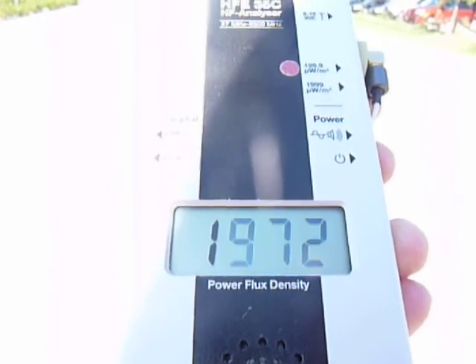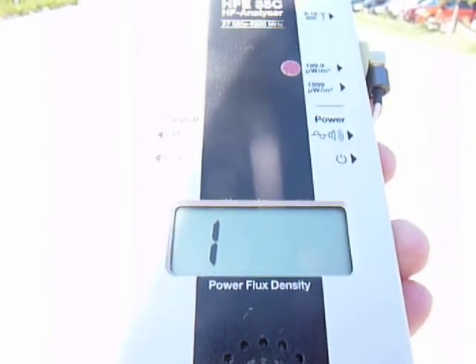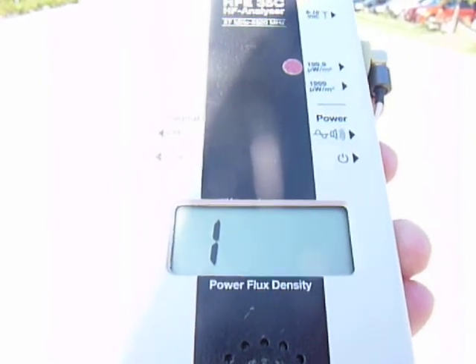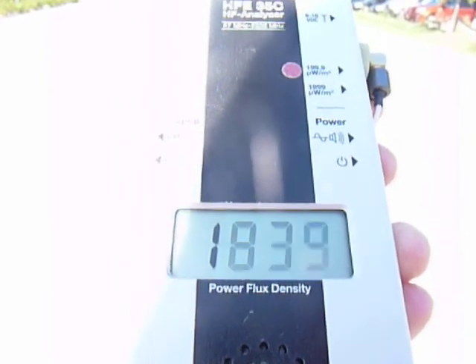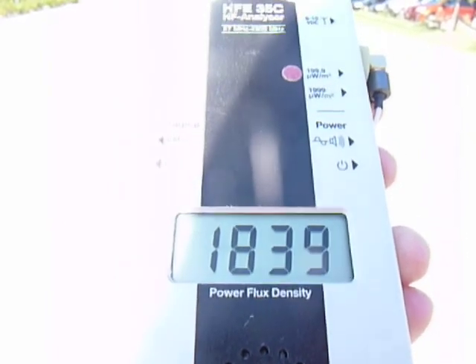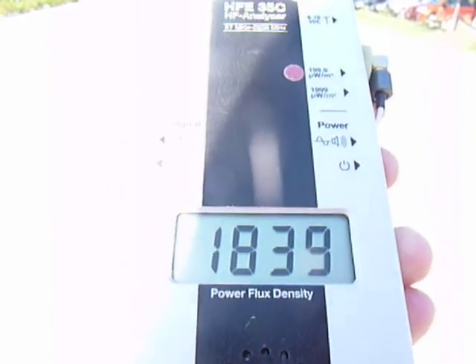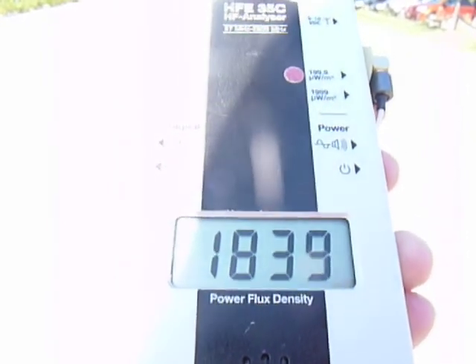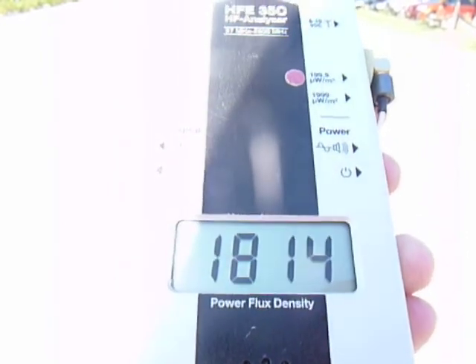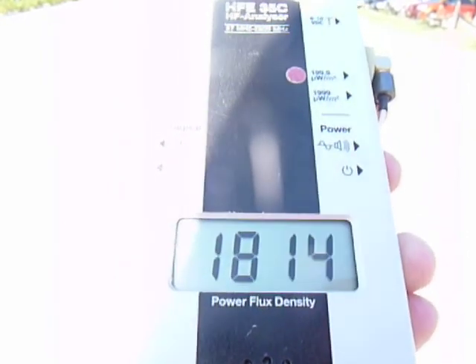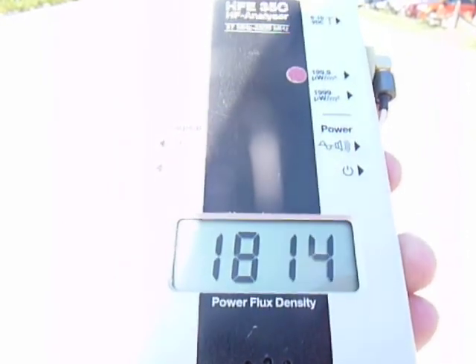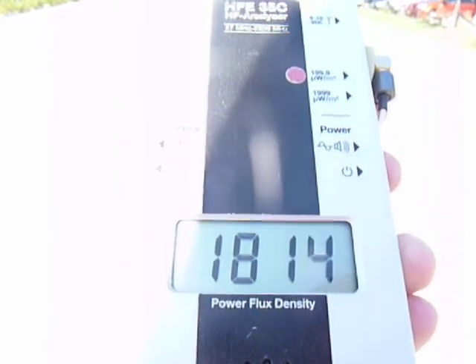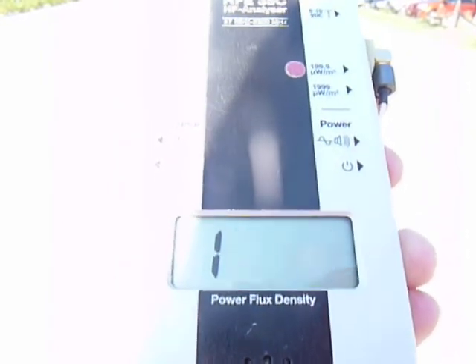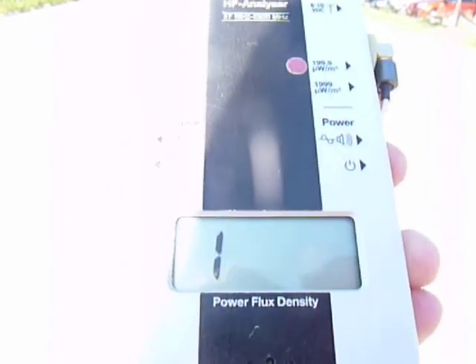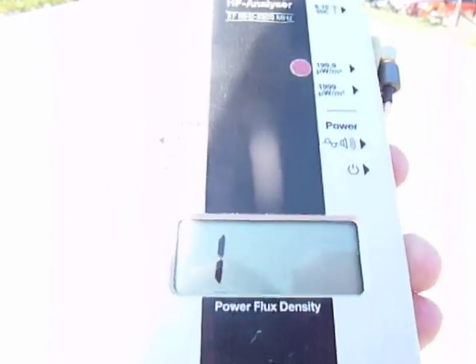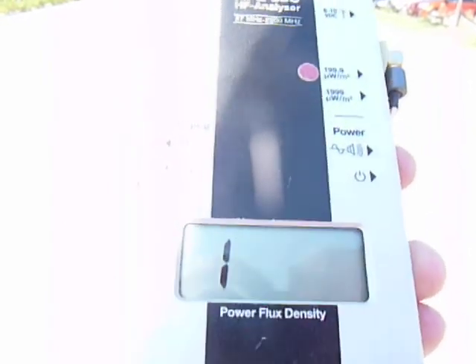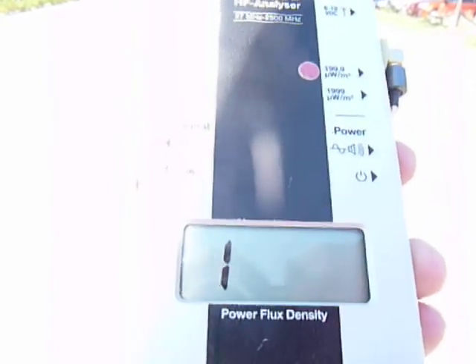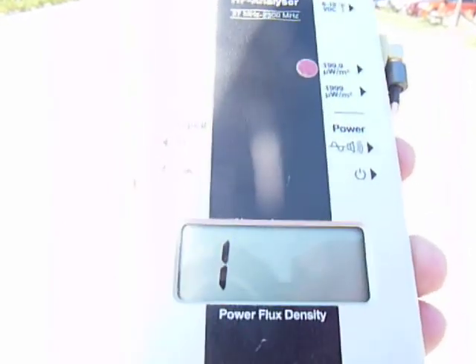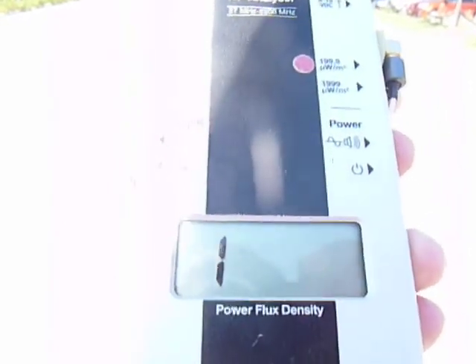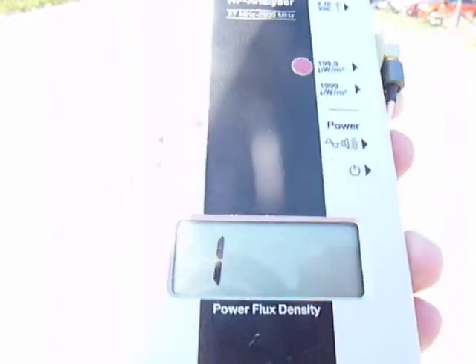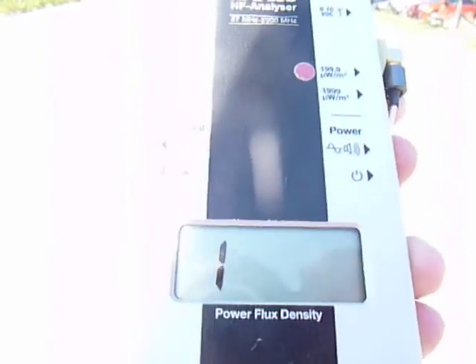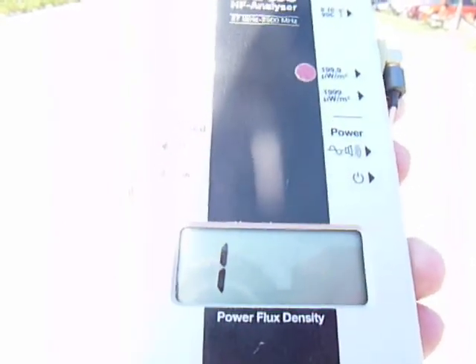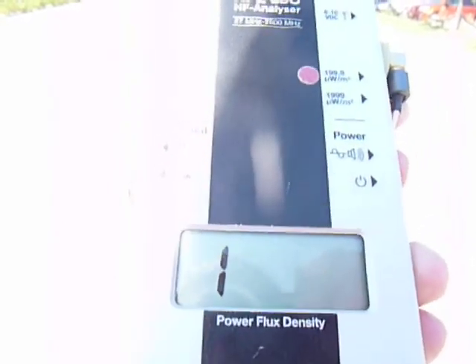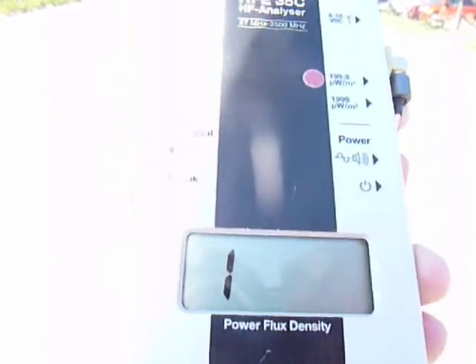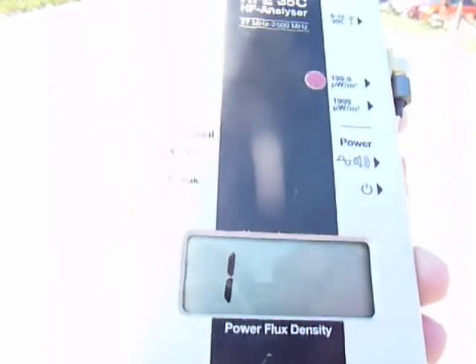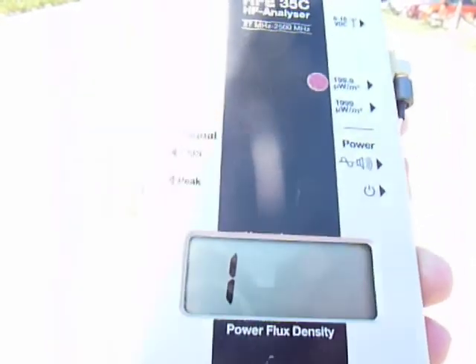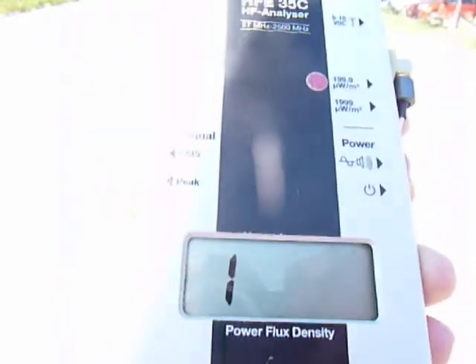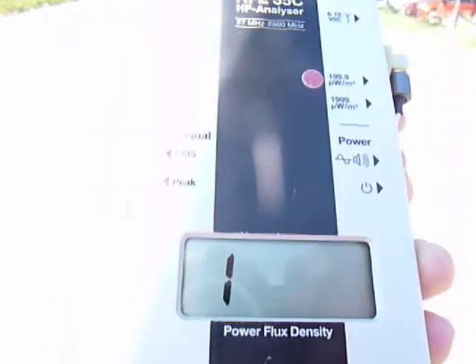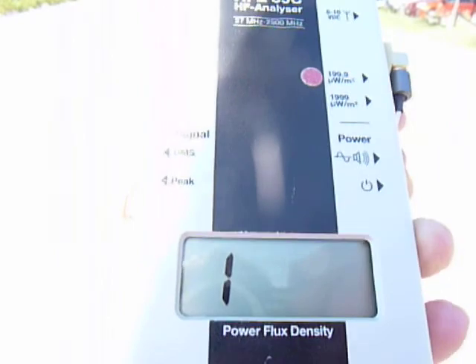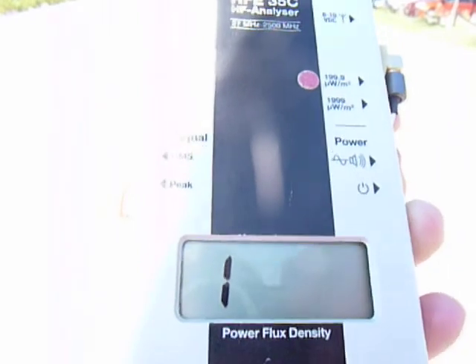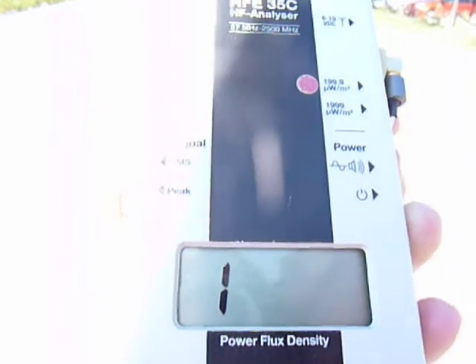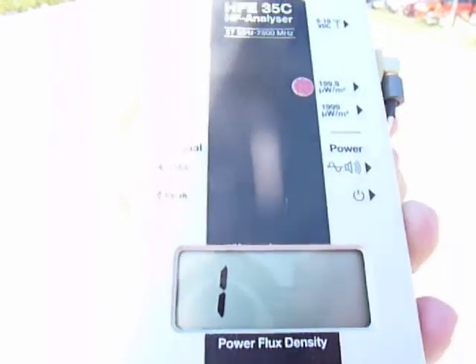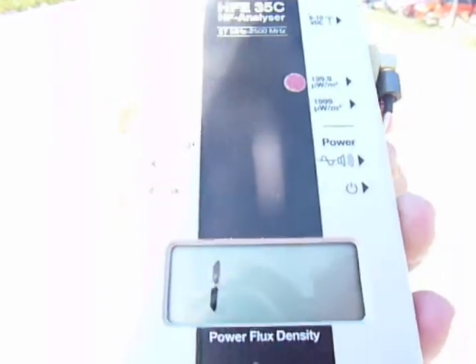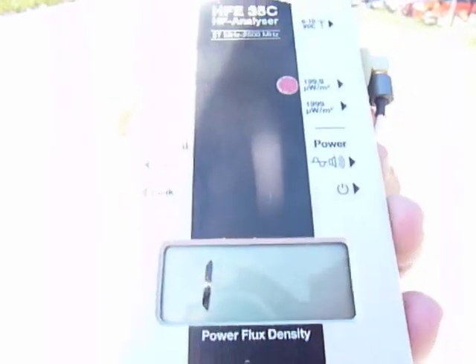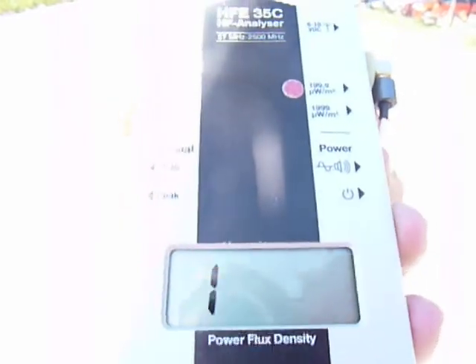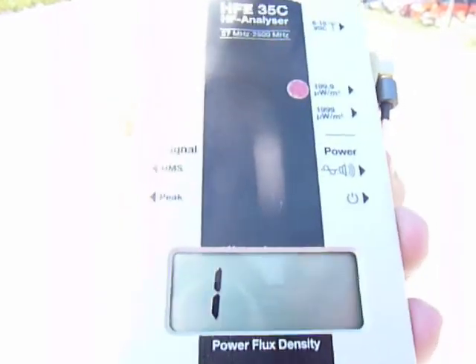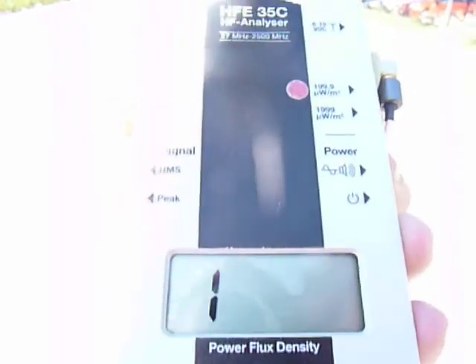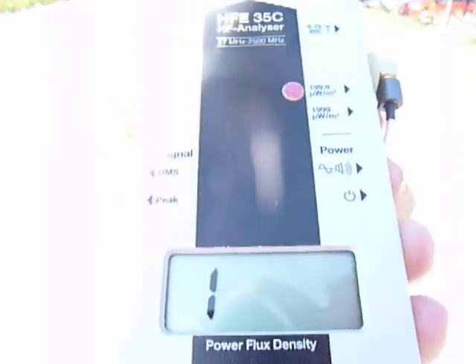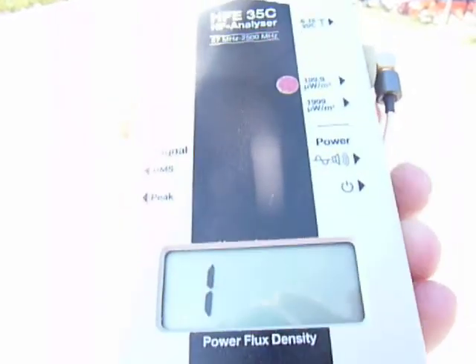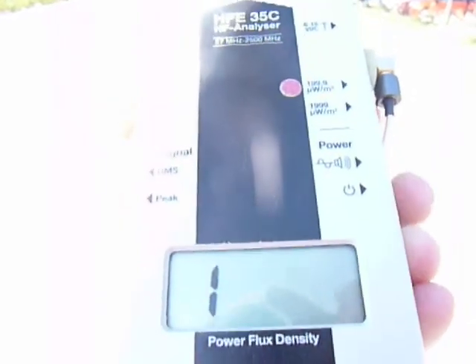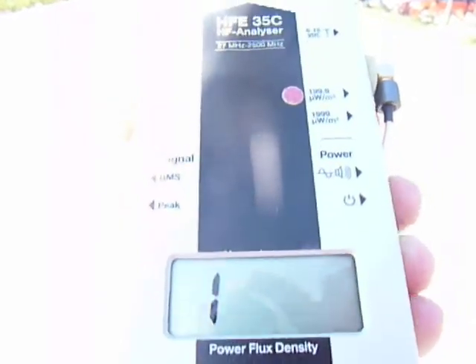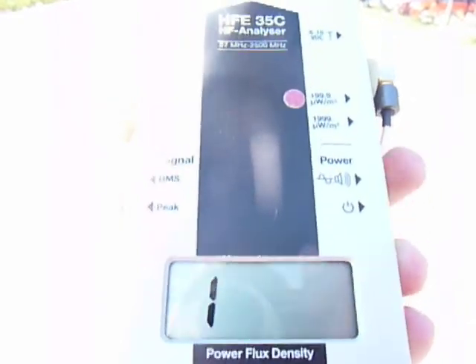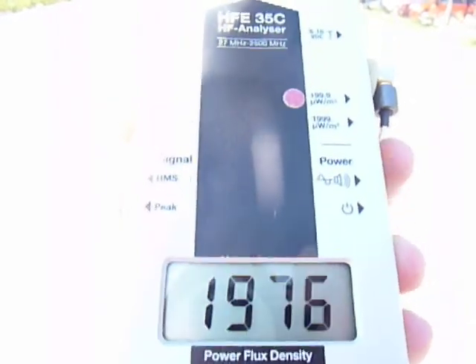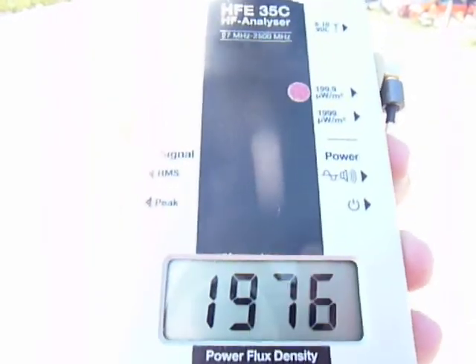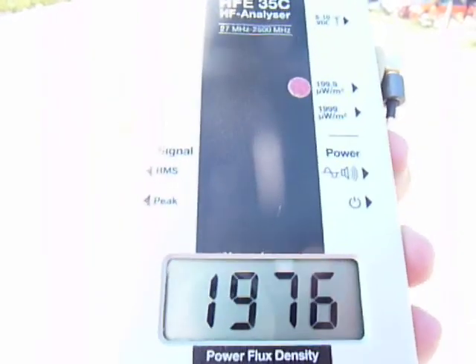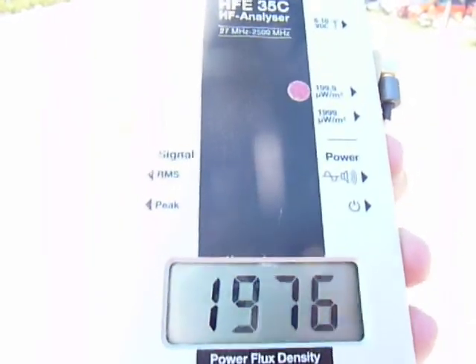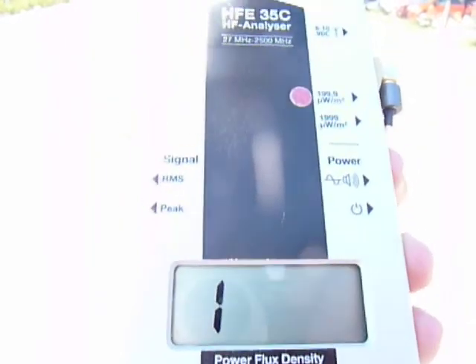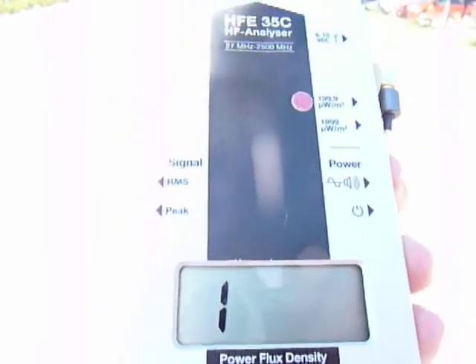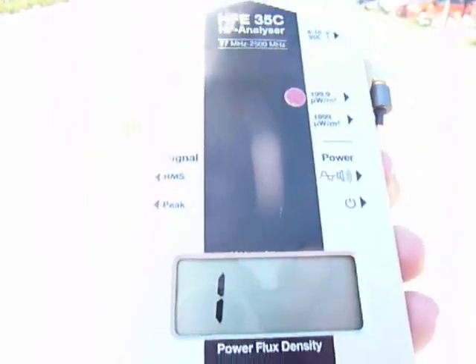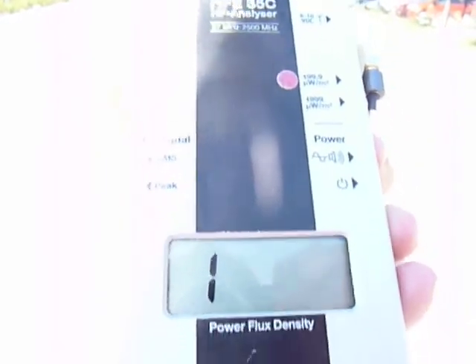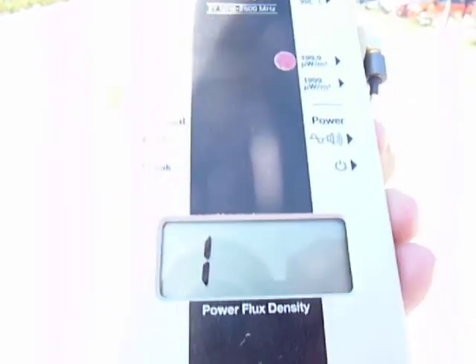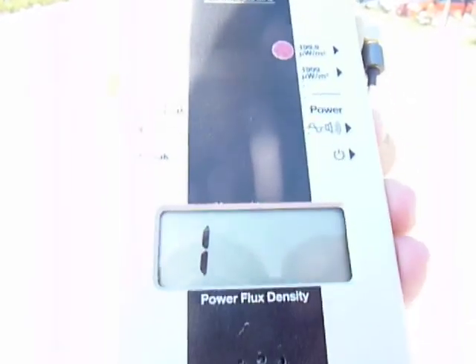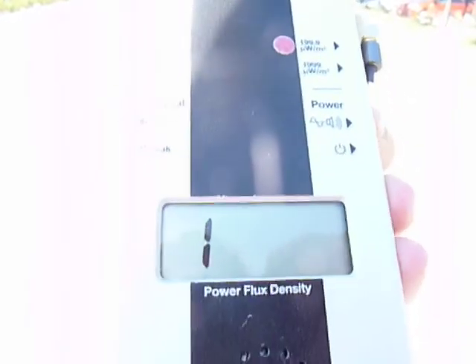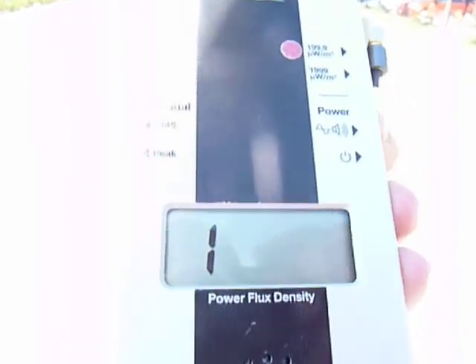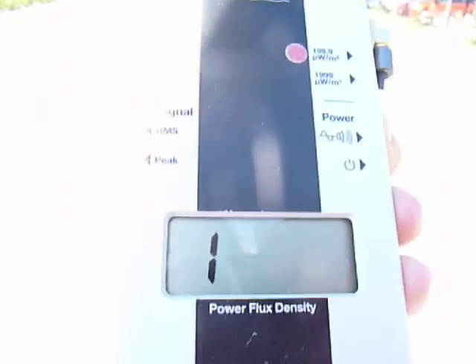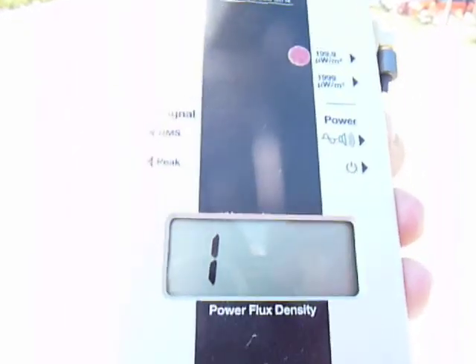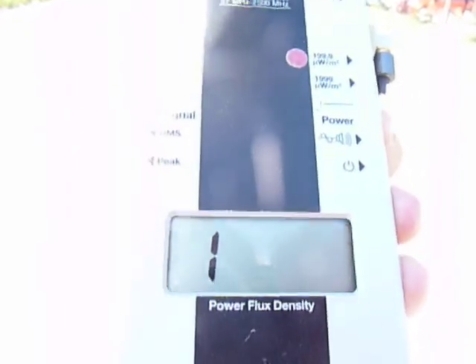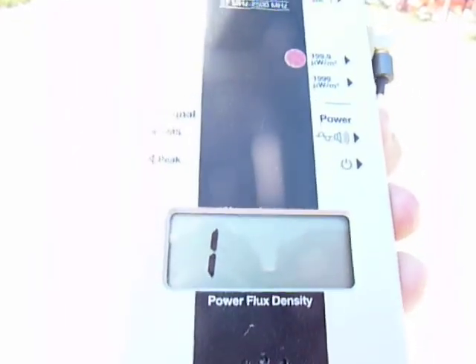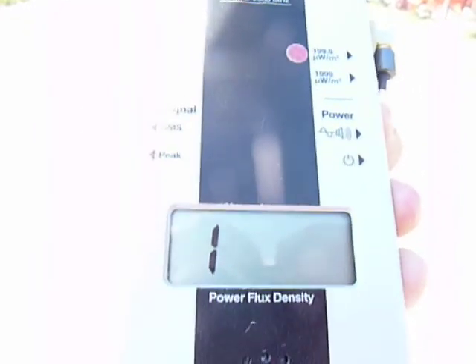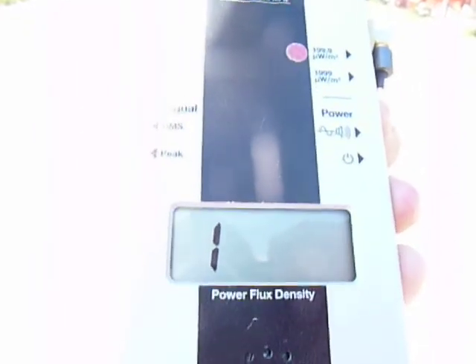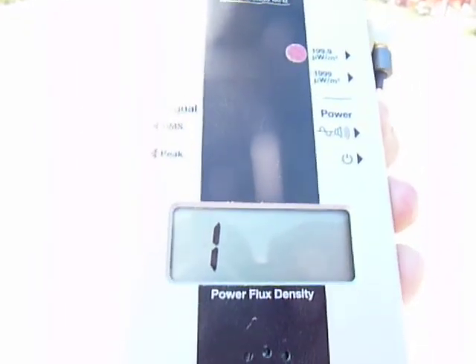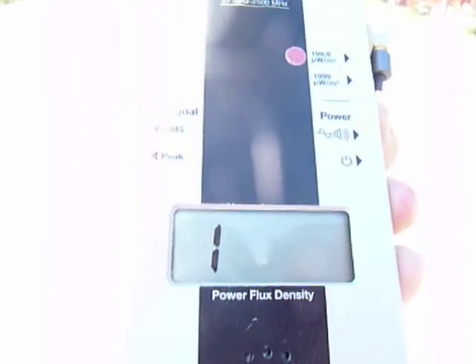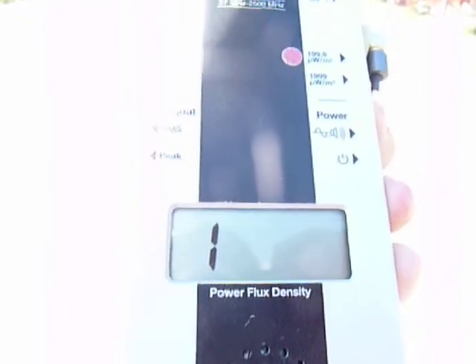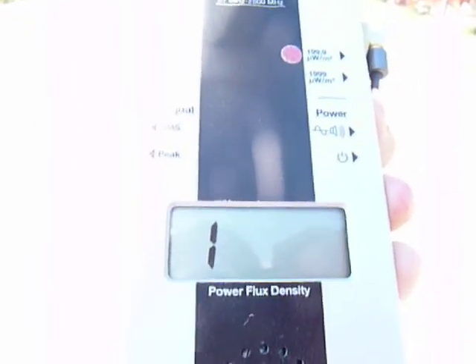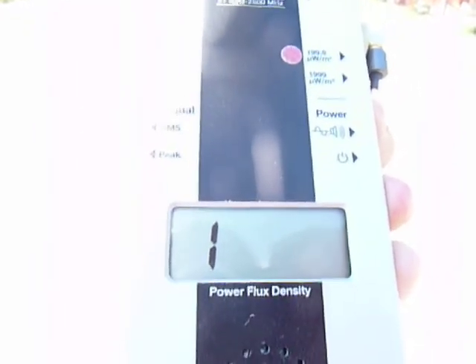And if I turn the meter on to the fine setting, you'll actually hear what it sounds like at full.